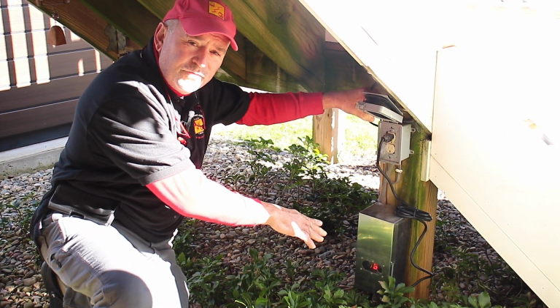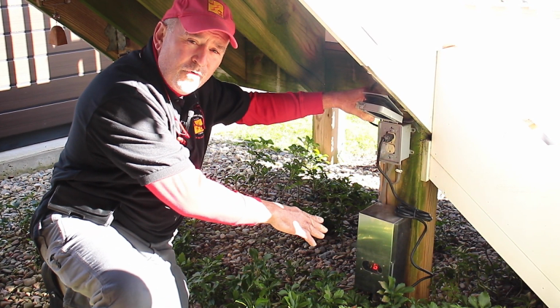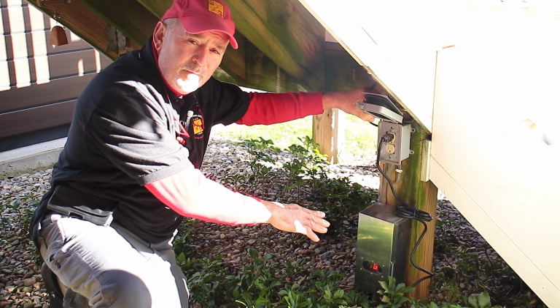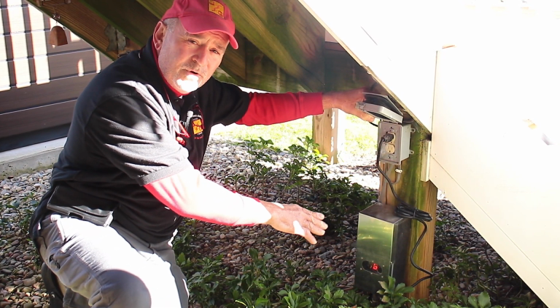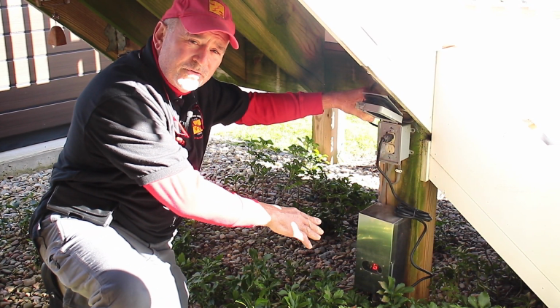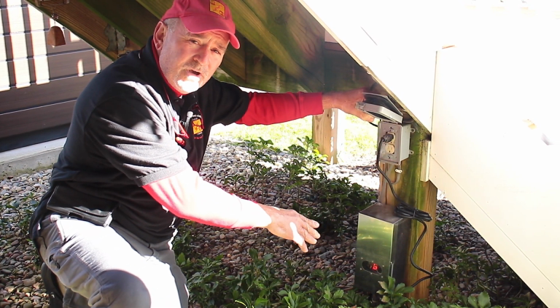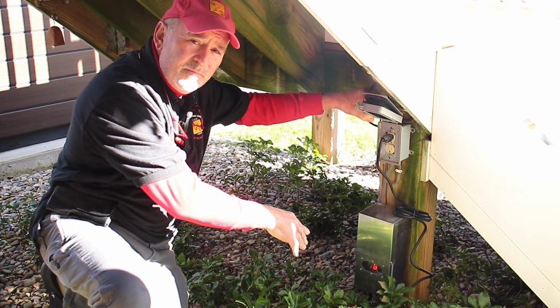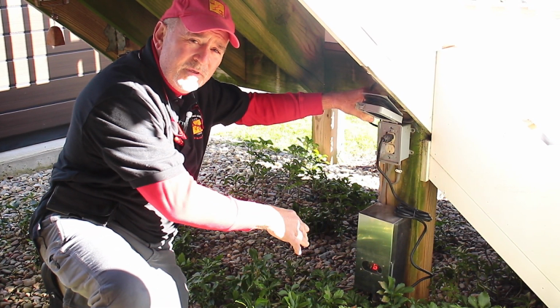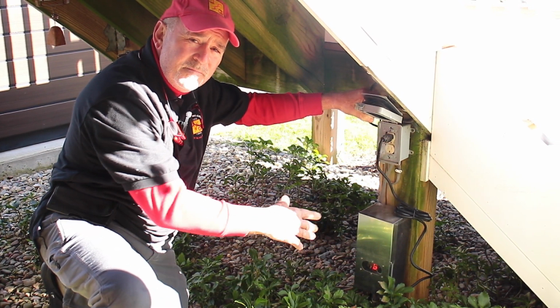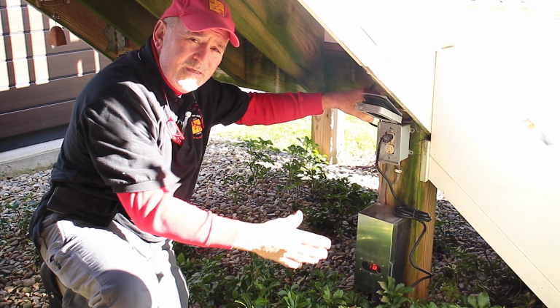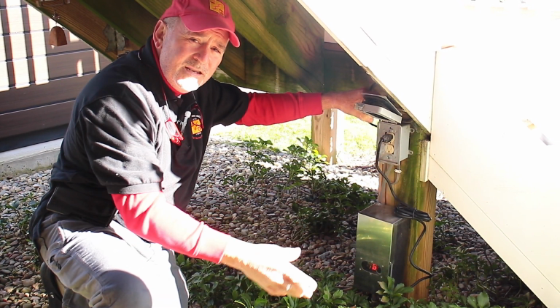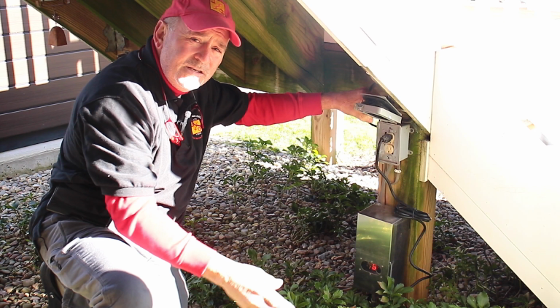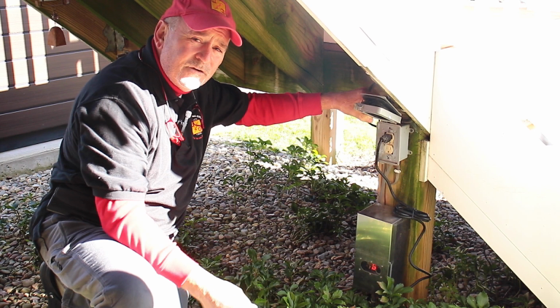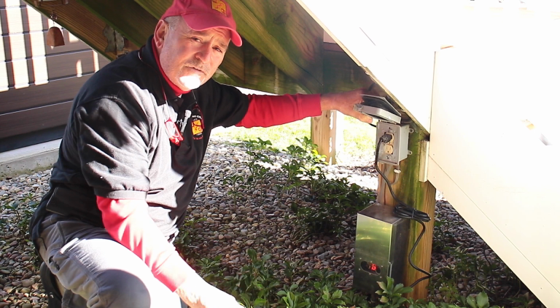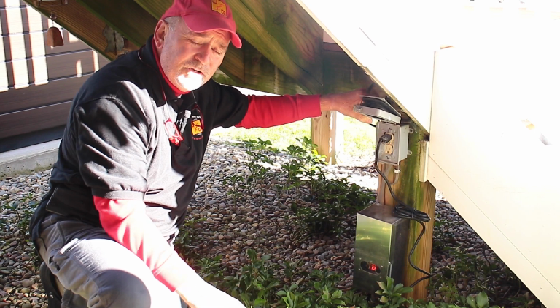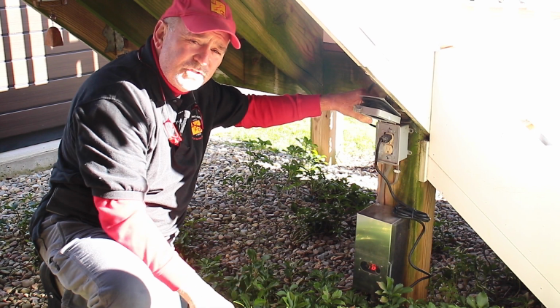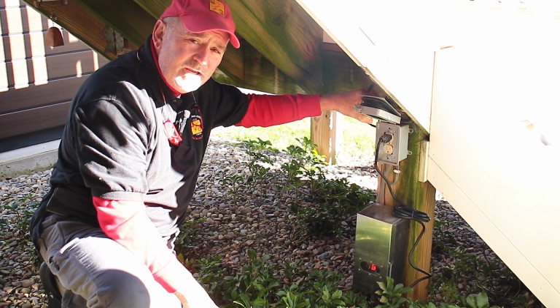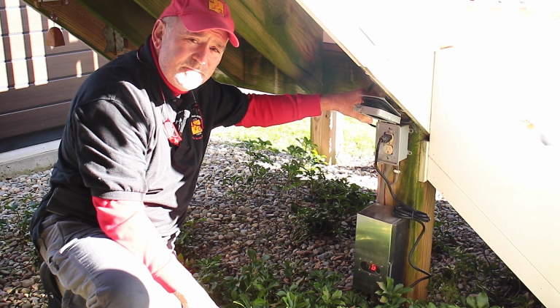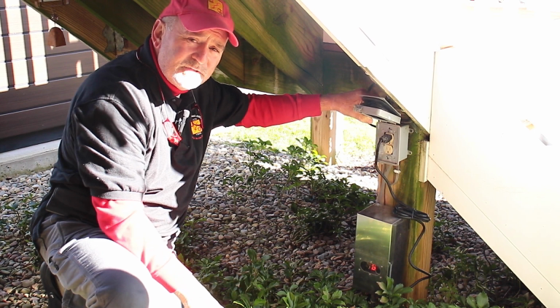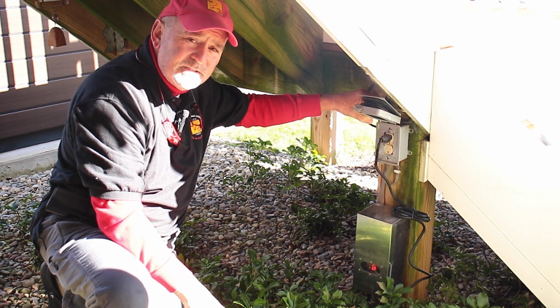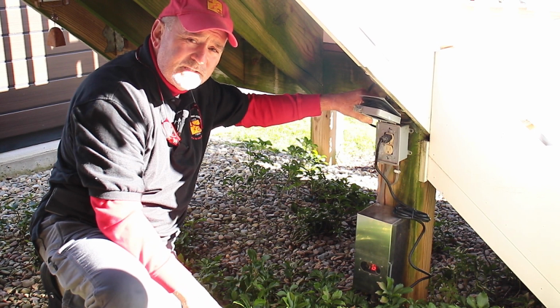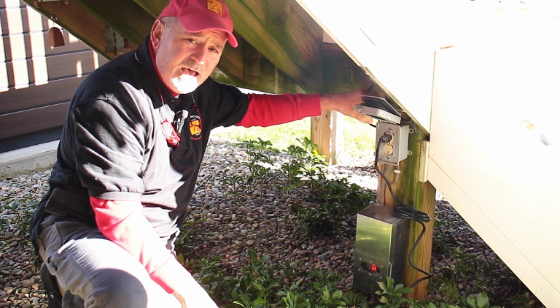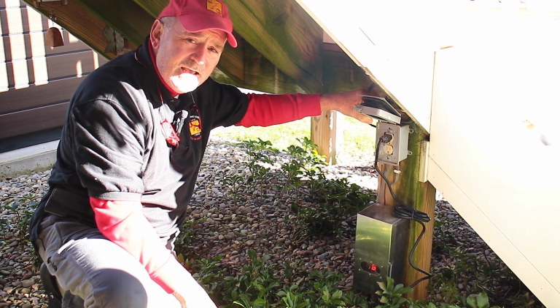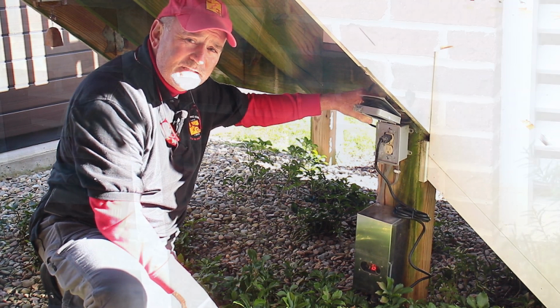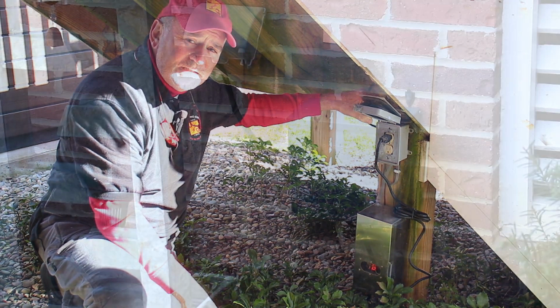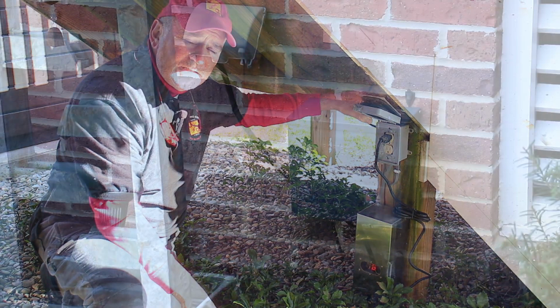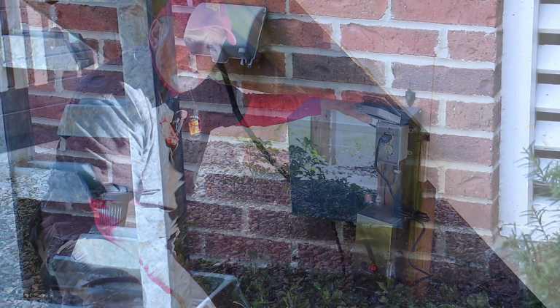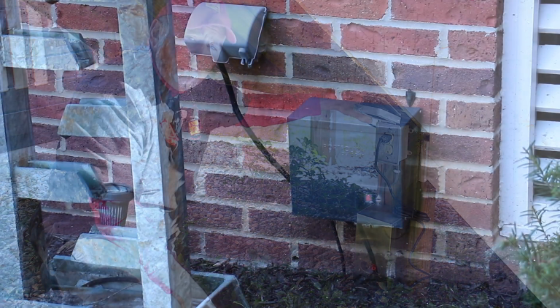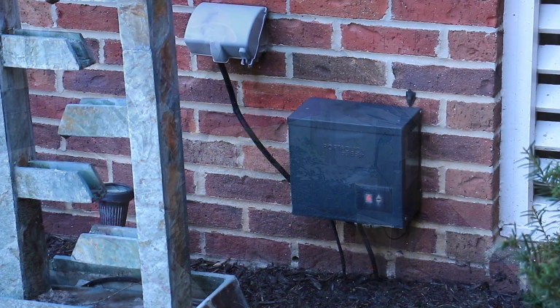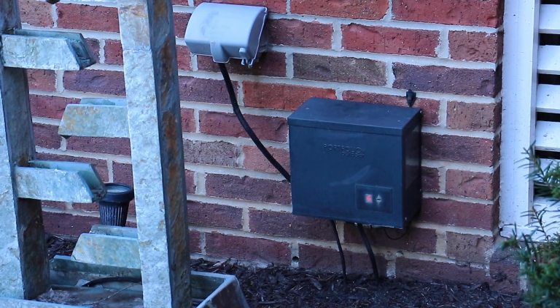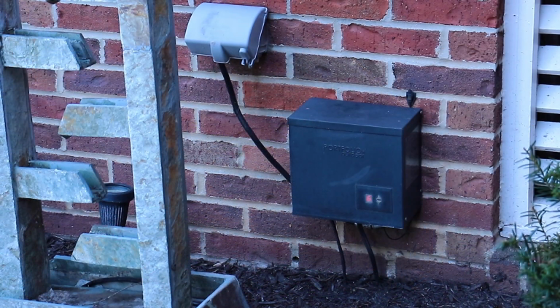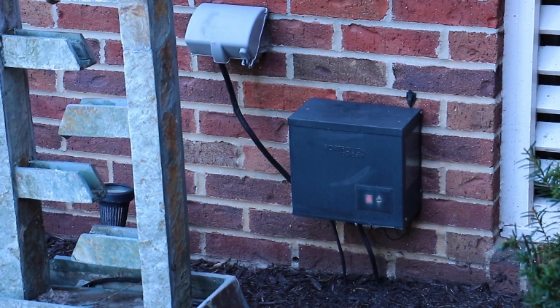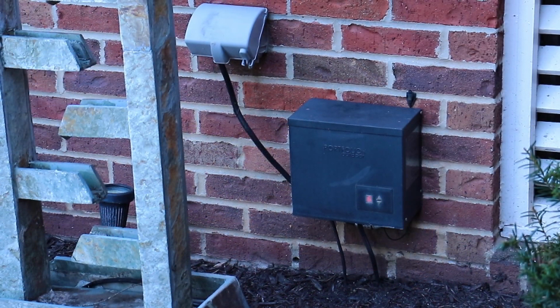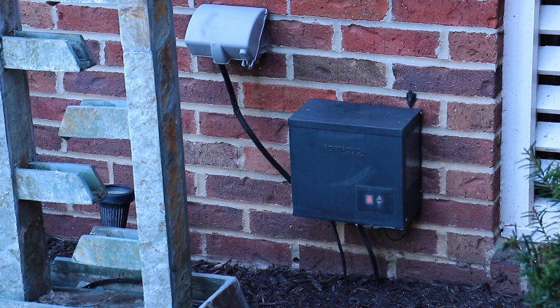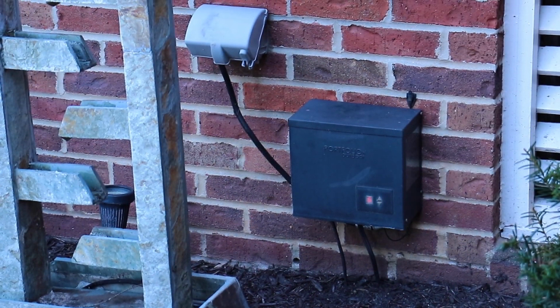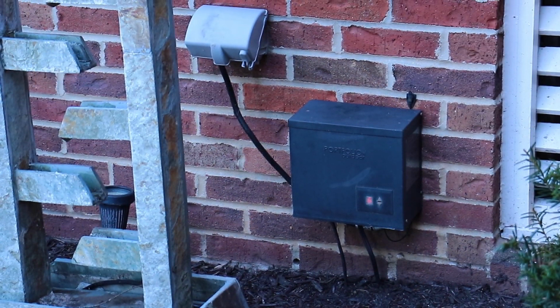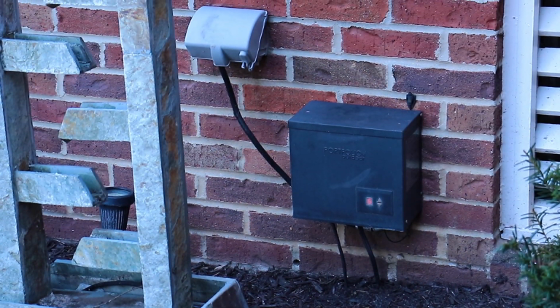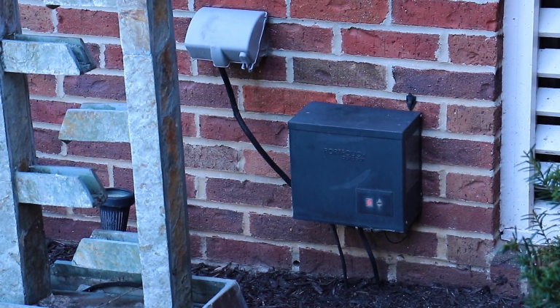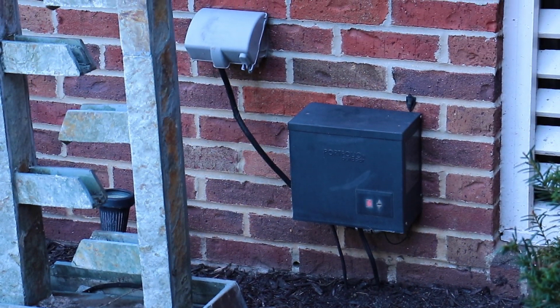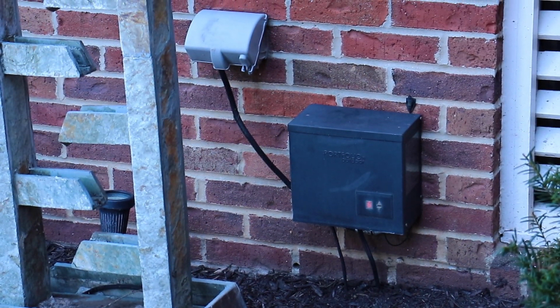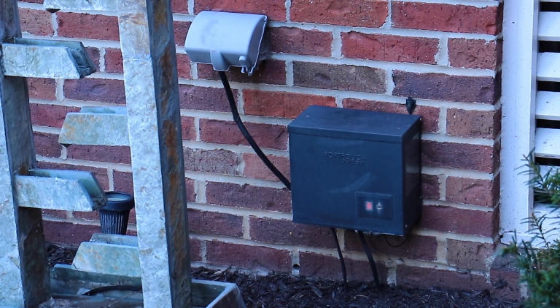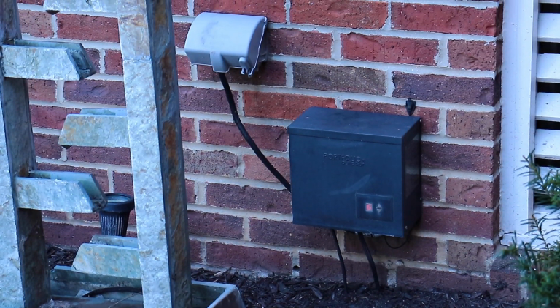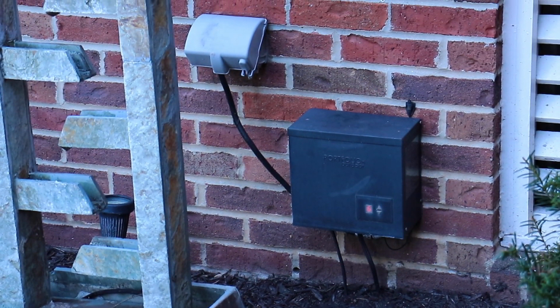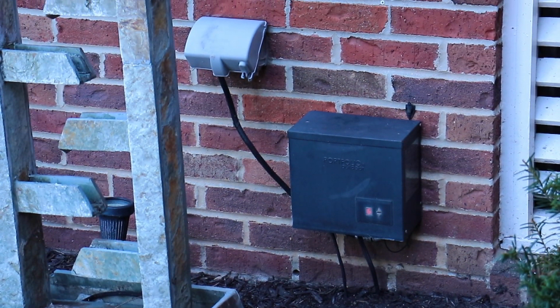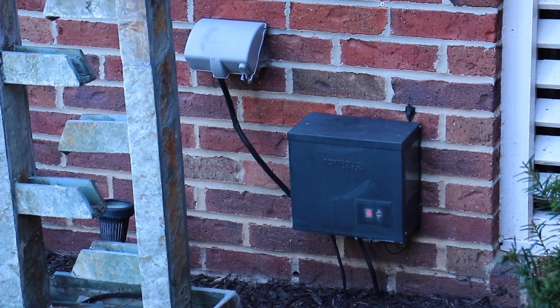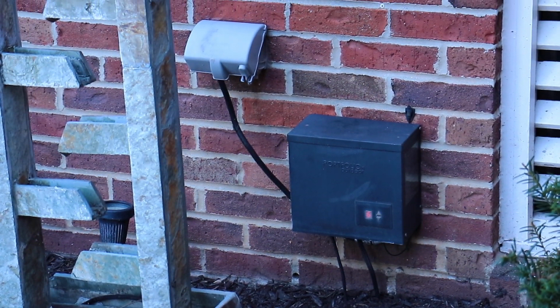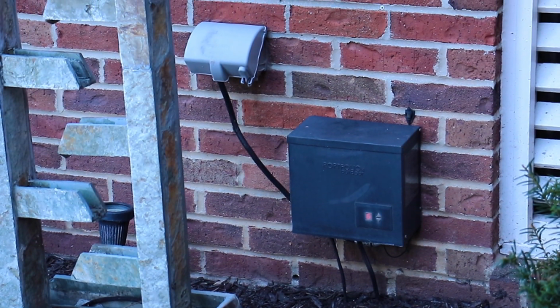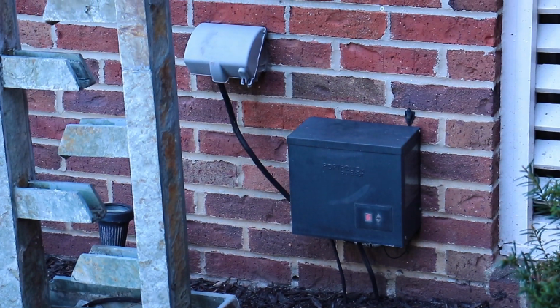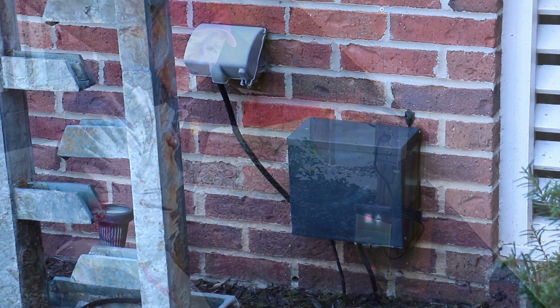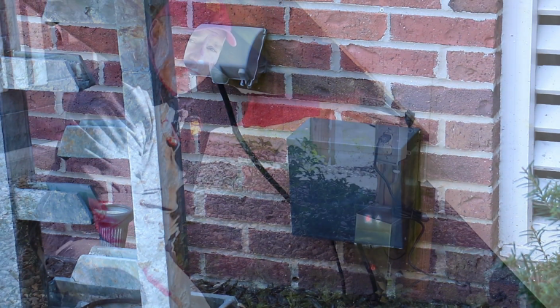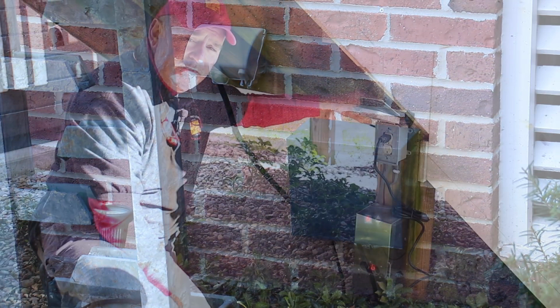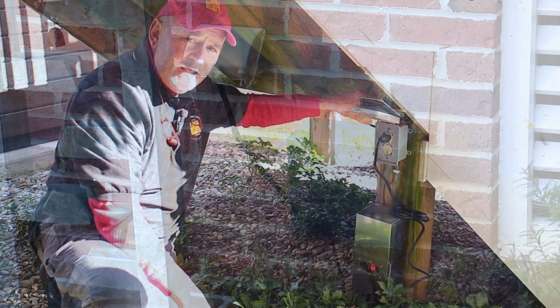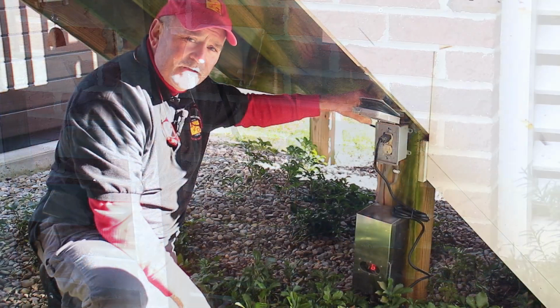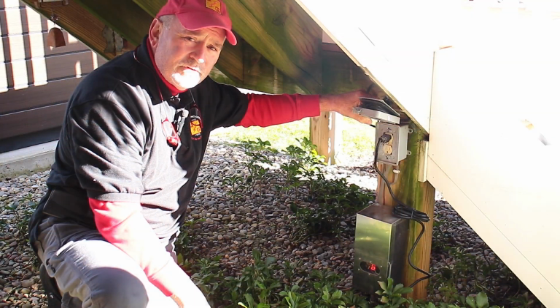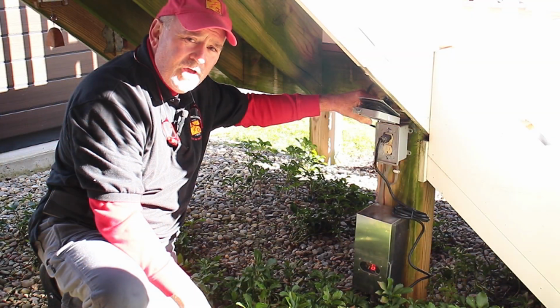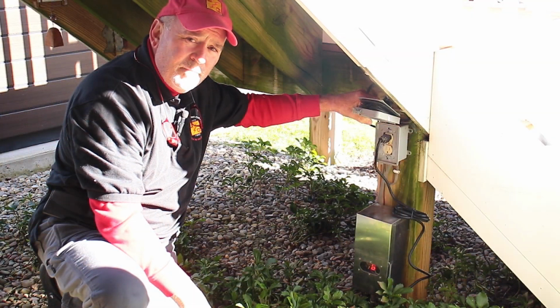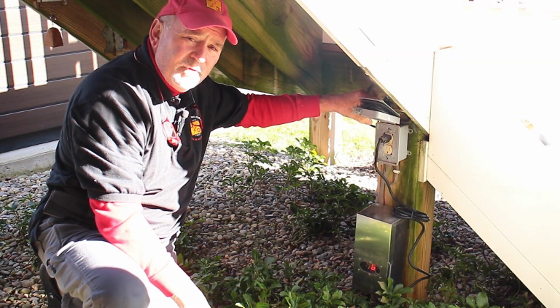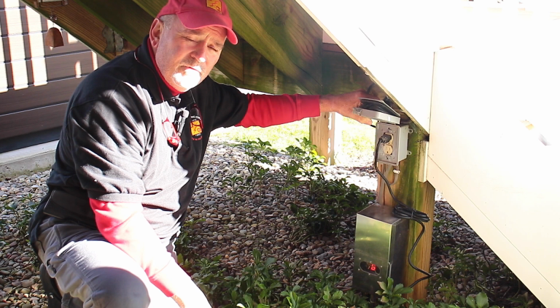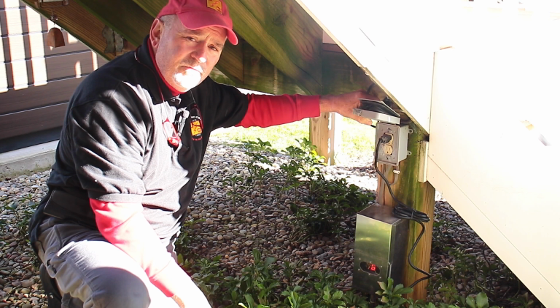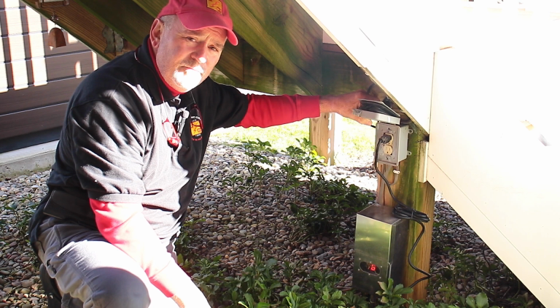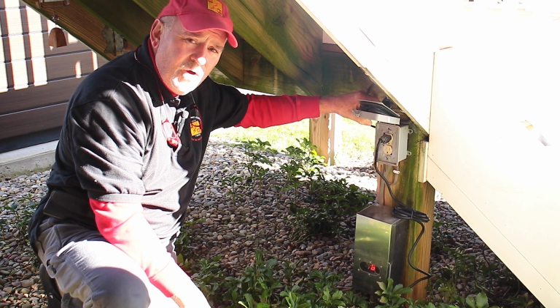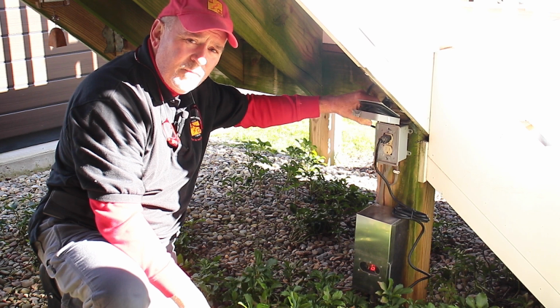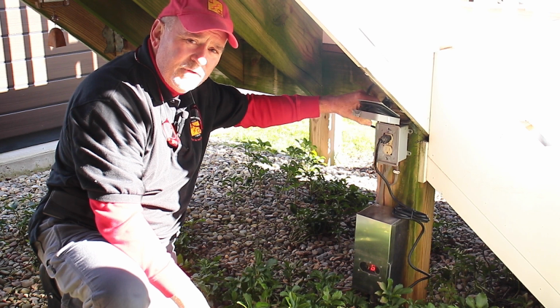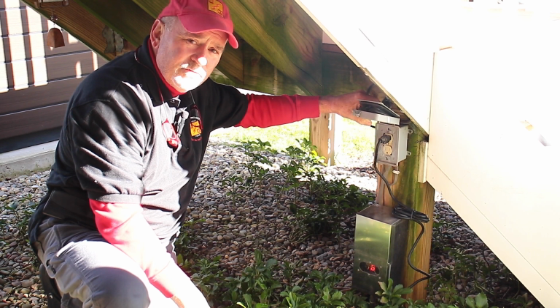Transformers come in many different shapes and sizes and we'll show you a couple of those in the next couple of moments.